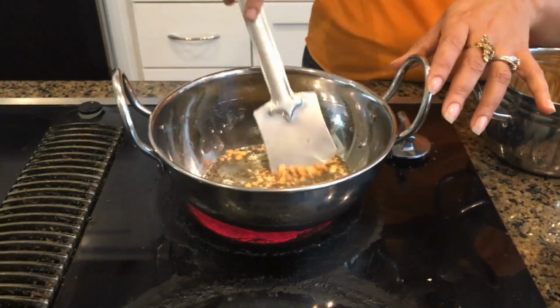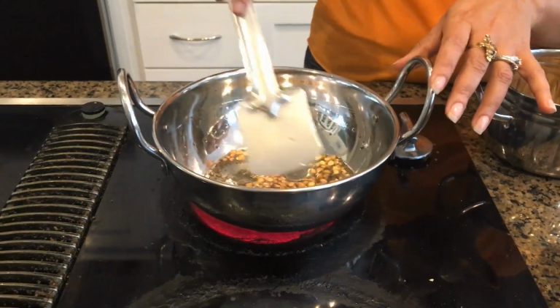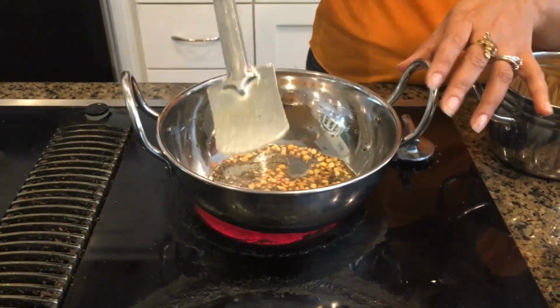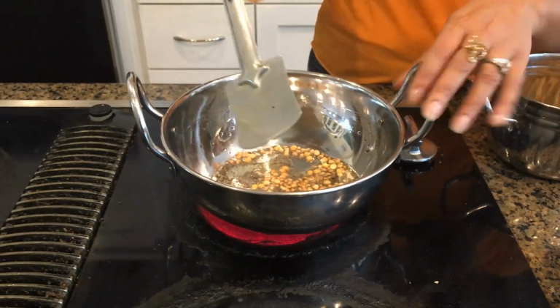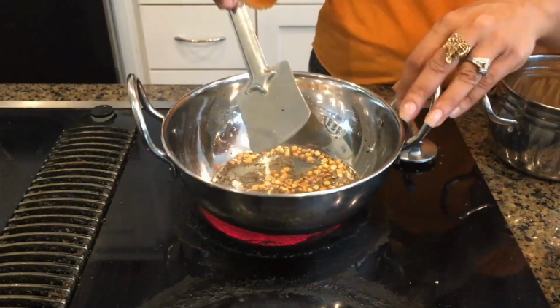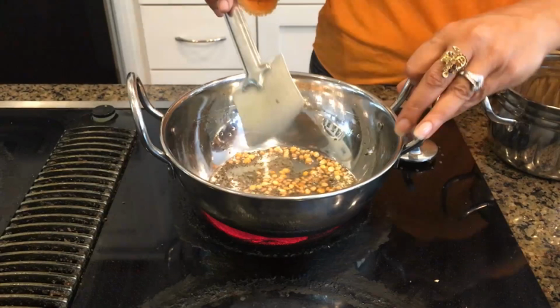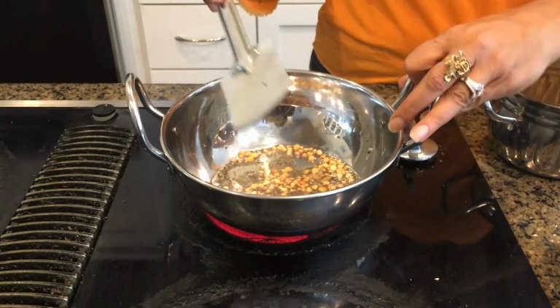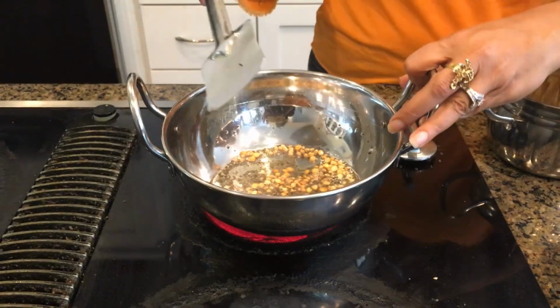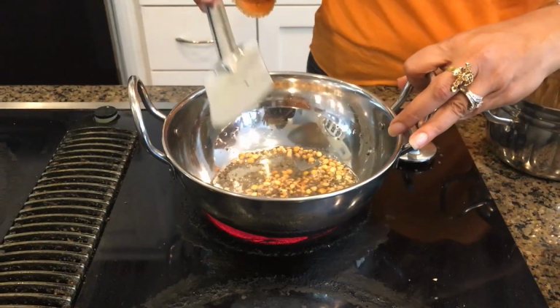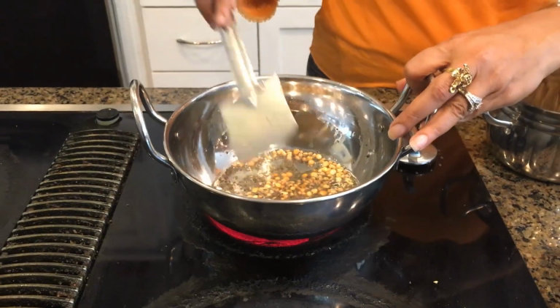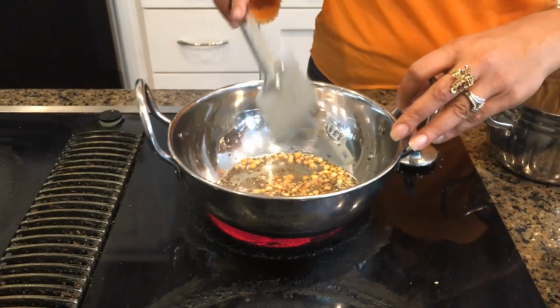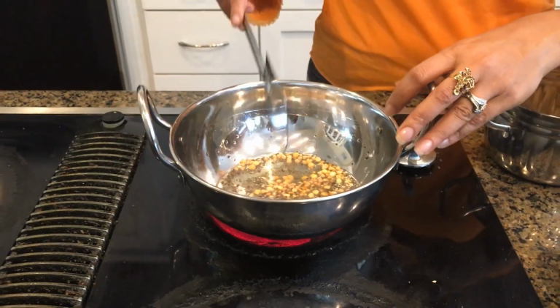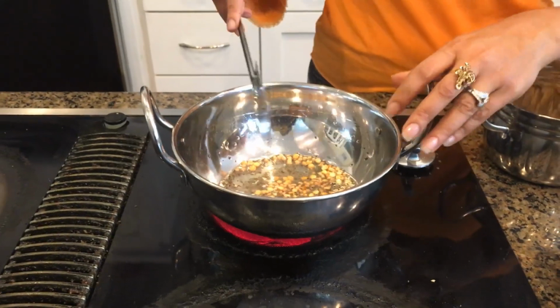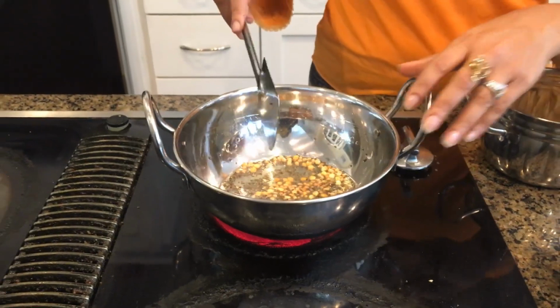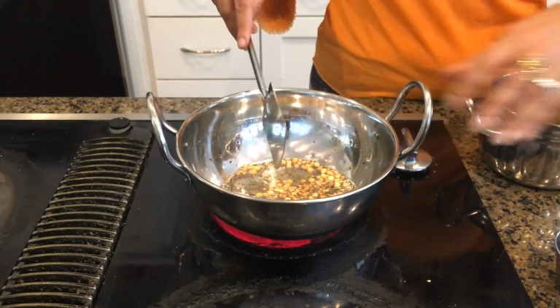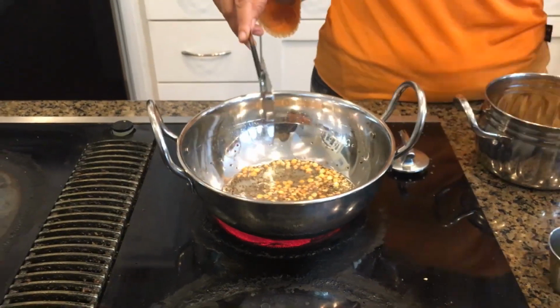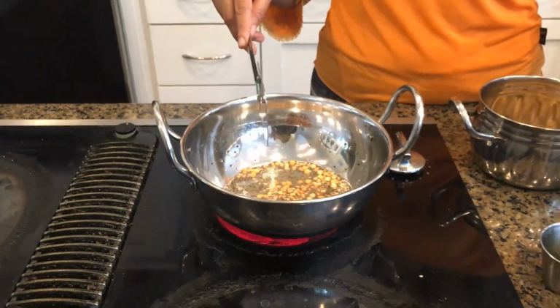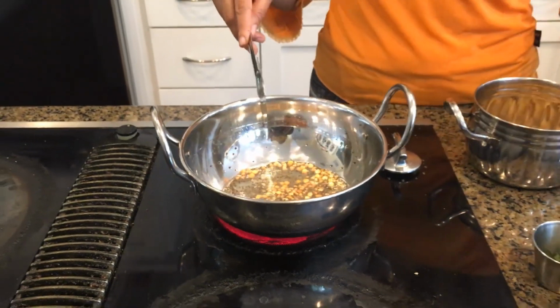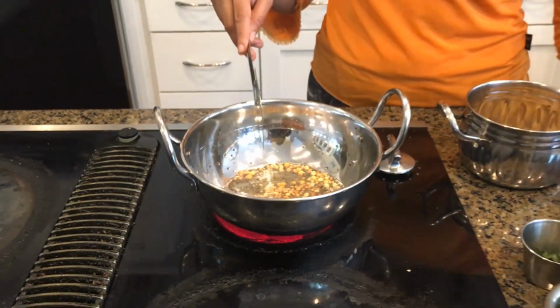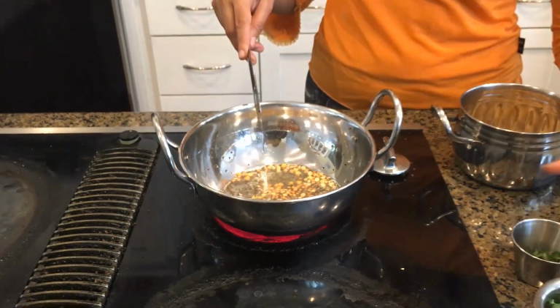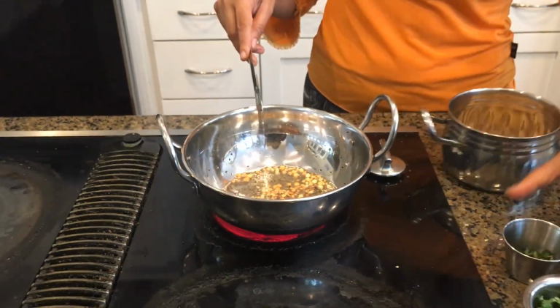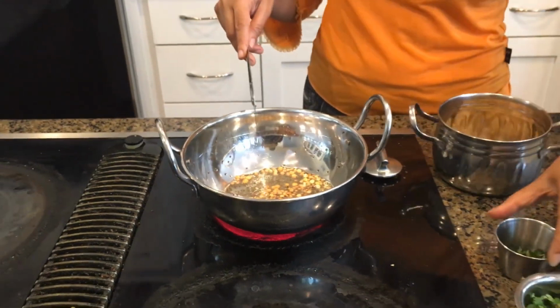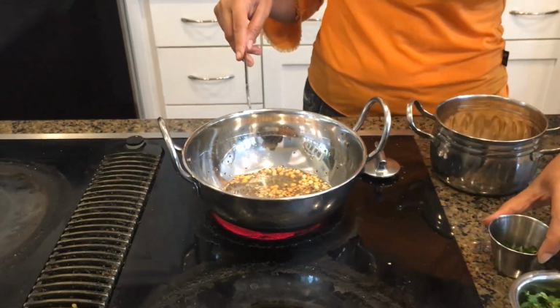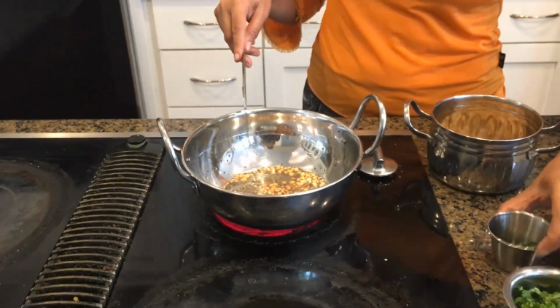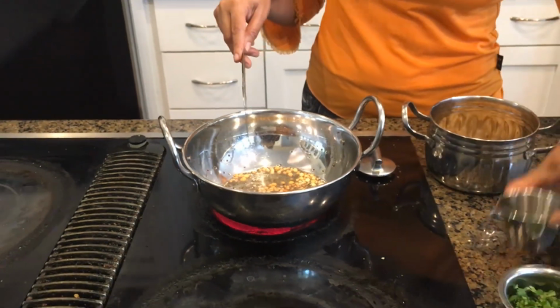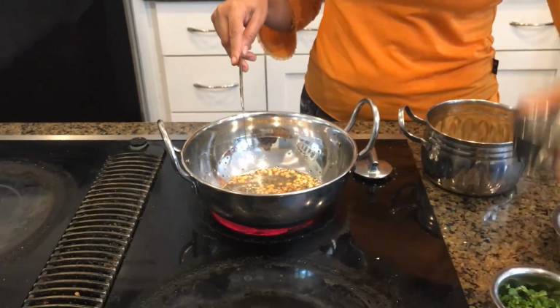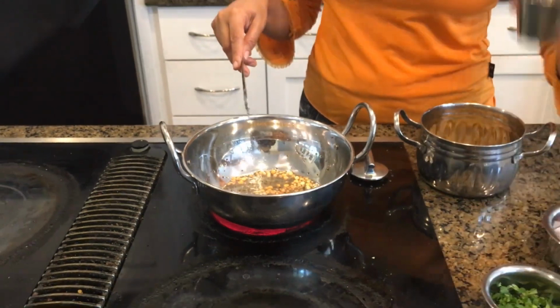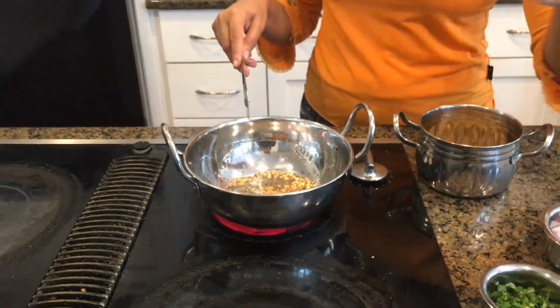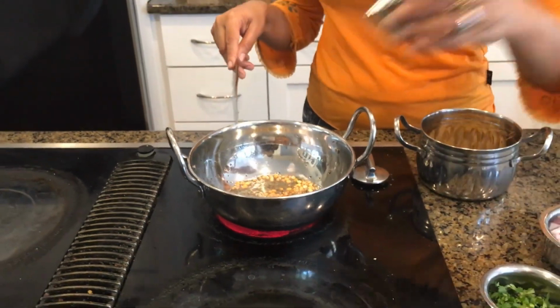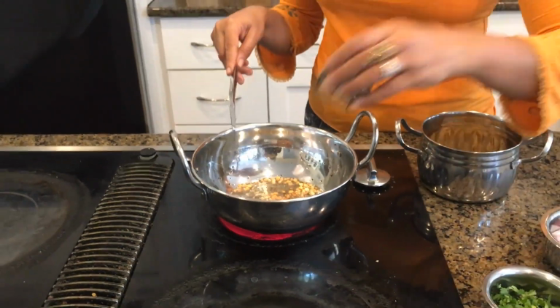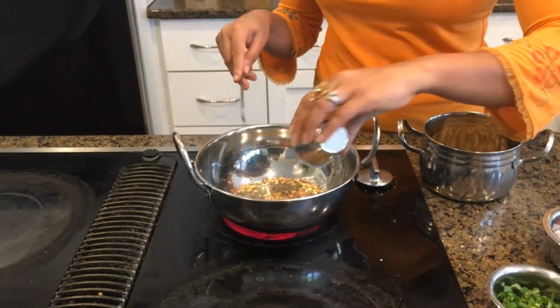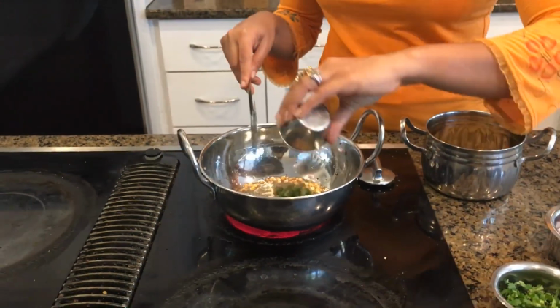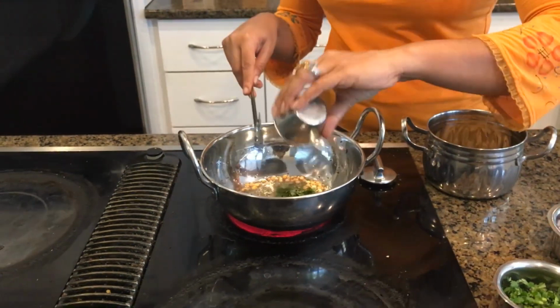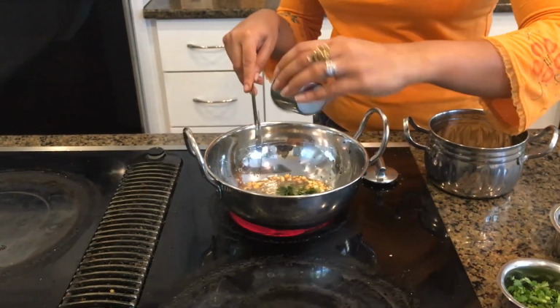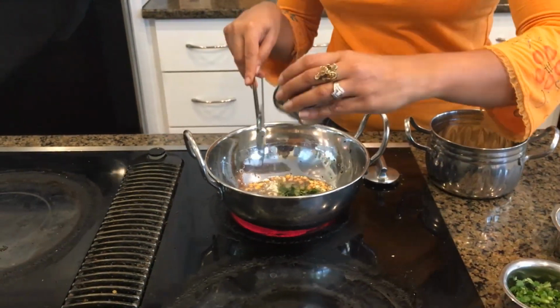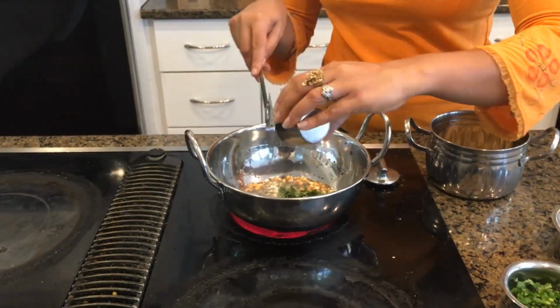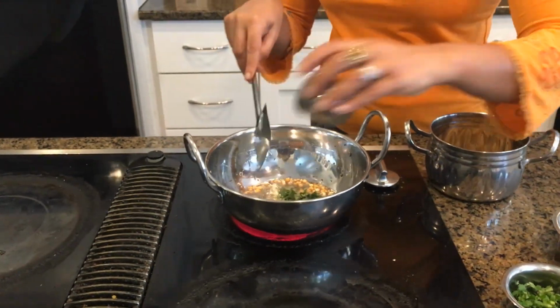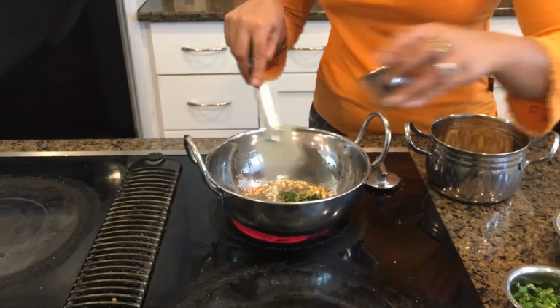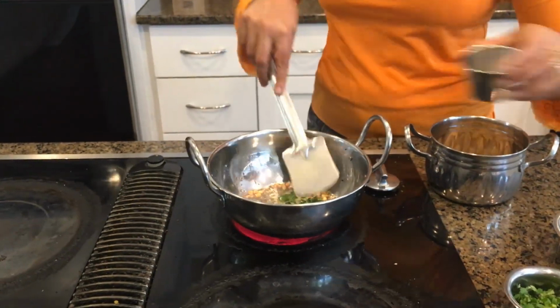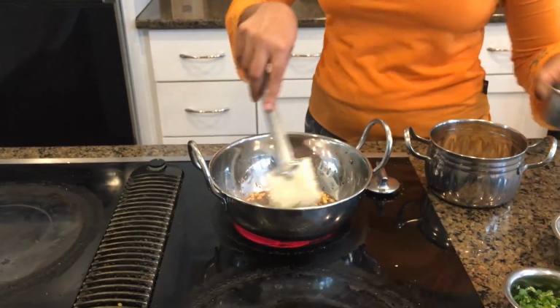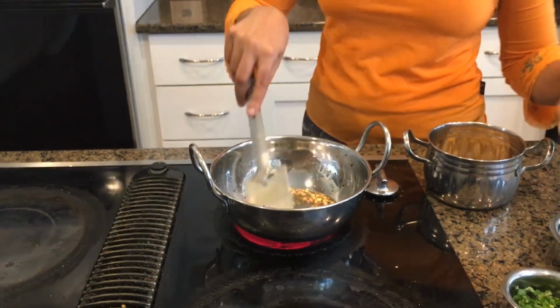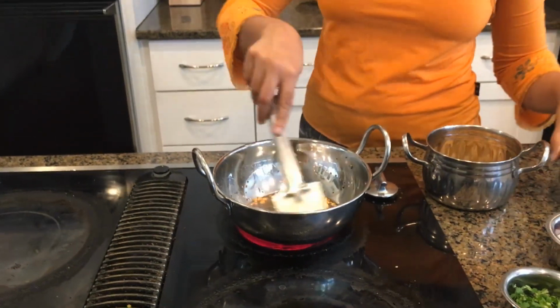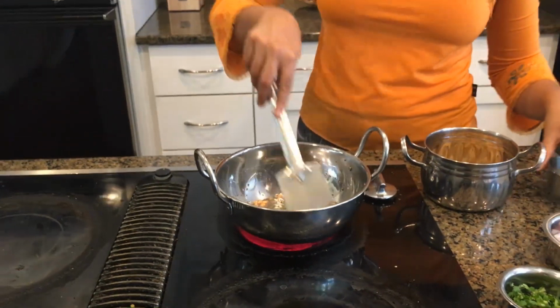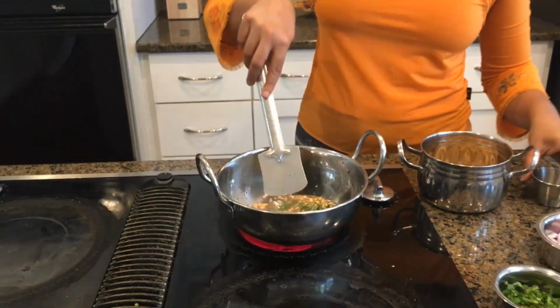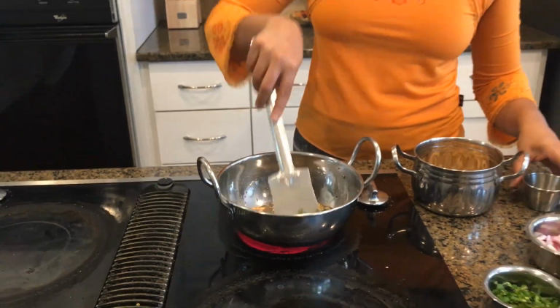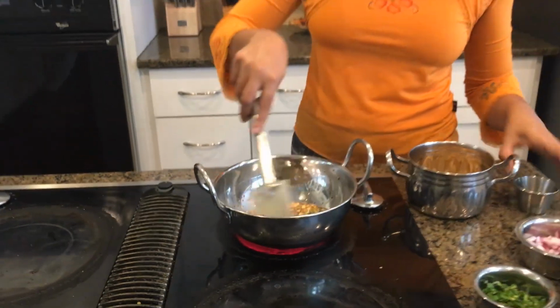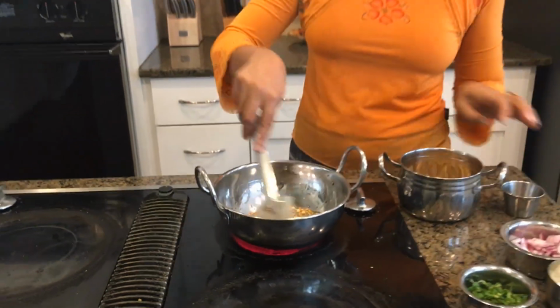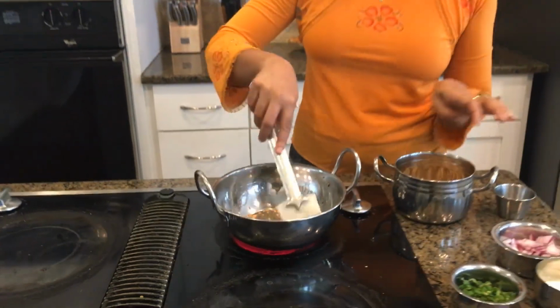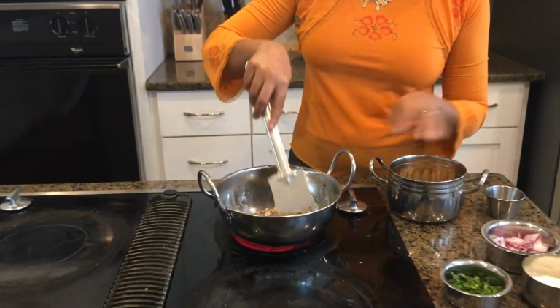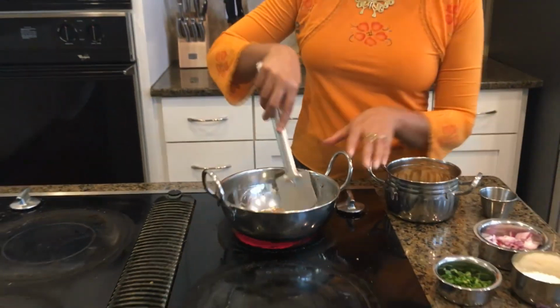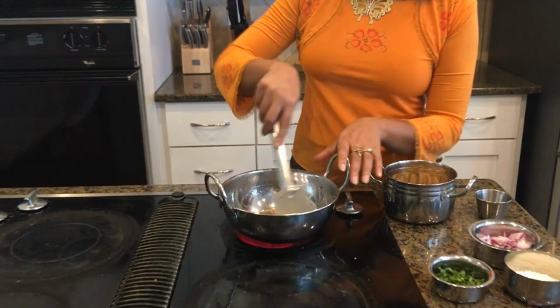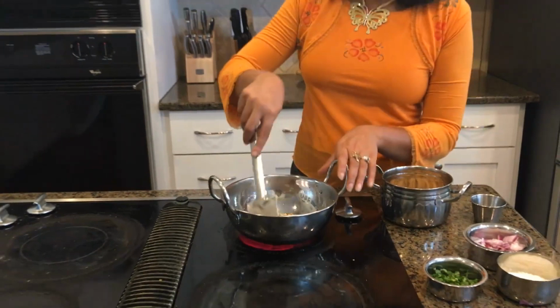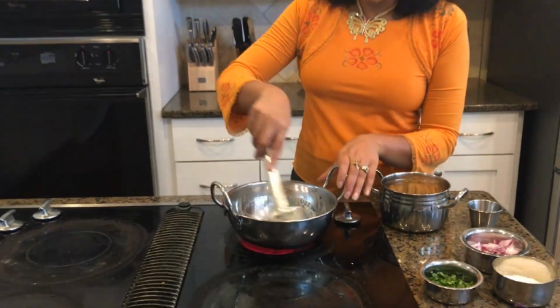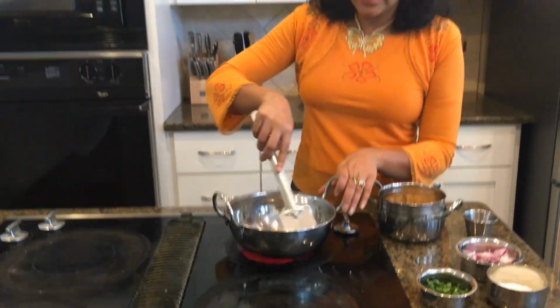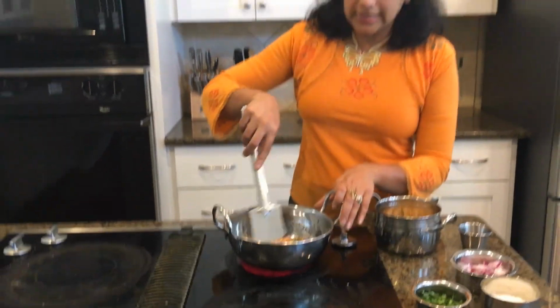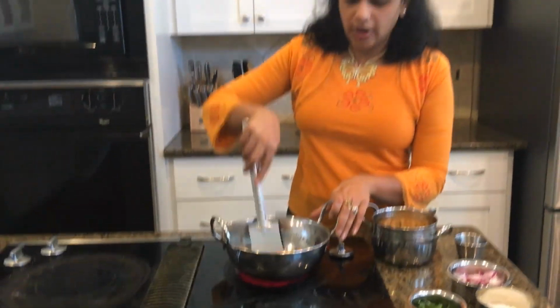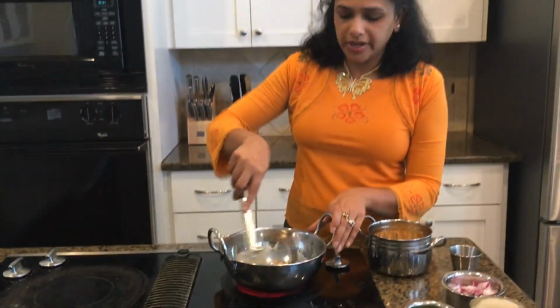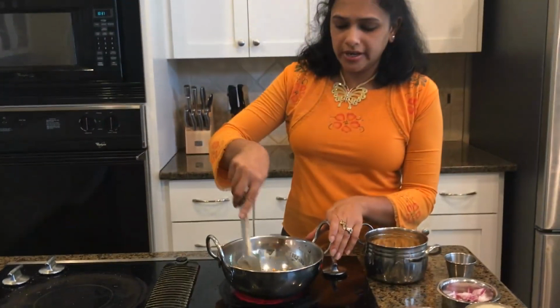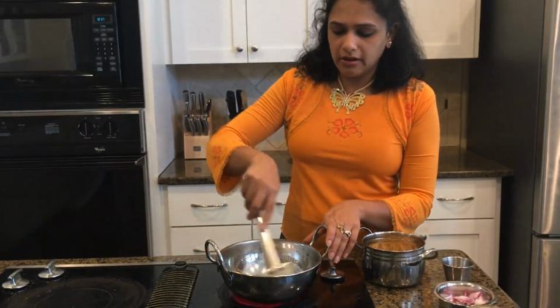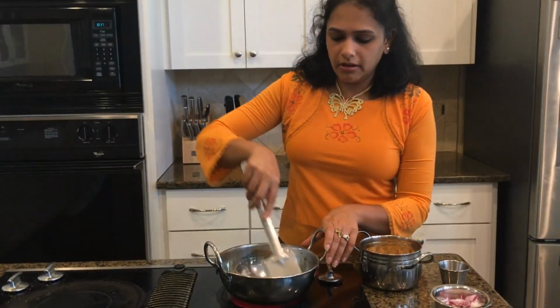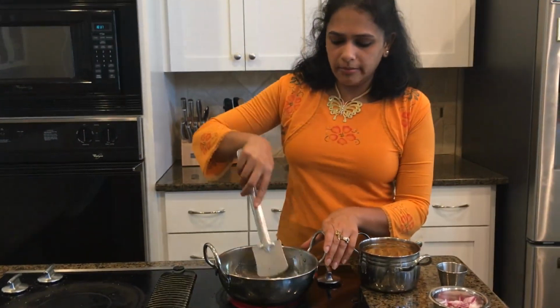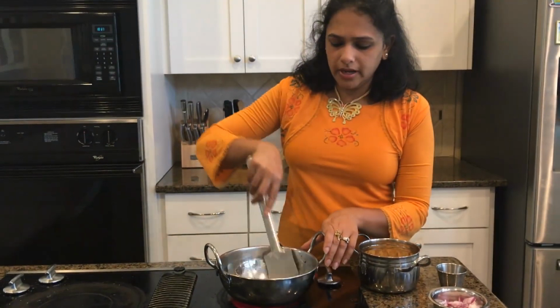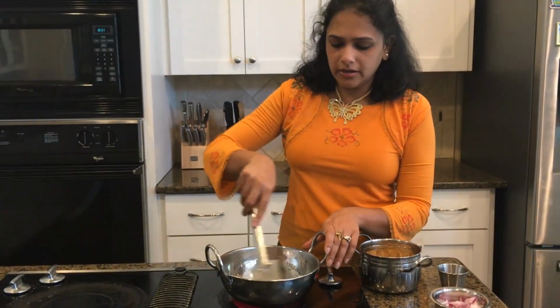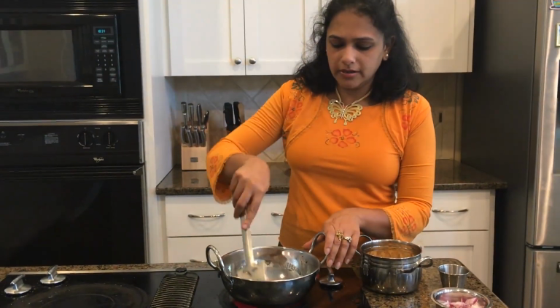Now it is medium brown, and I am going to add my curry leaves and sauté it a little bit.